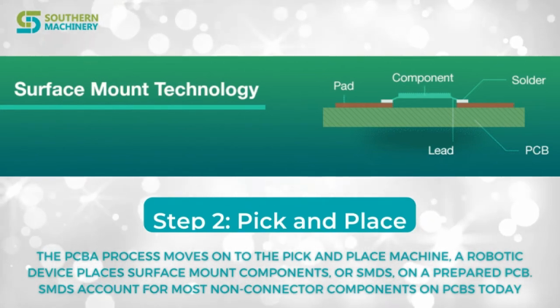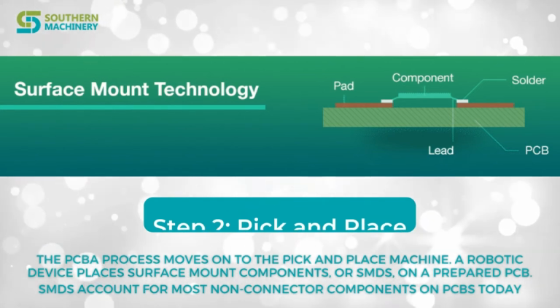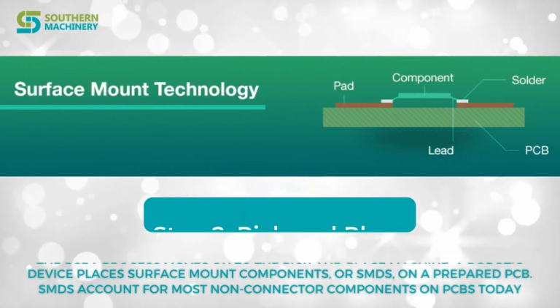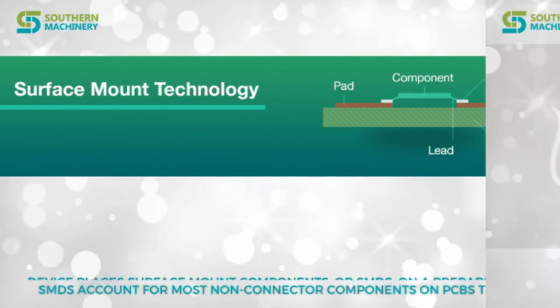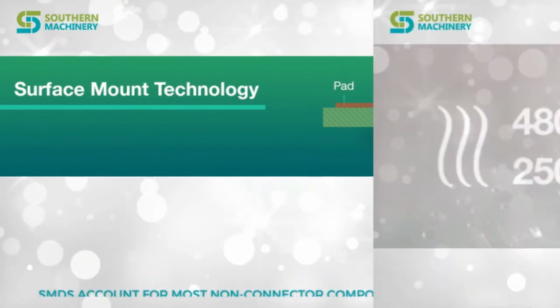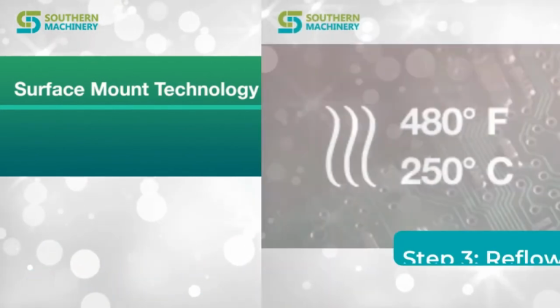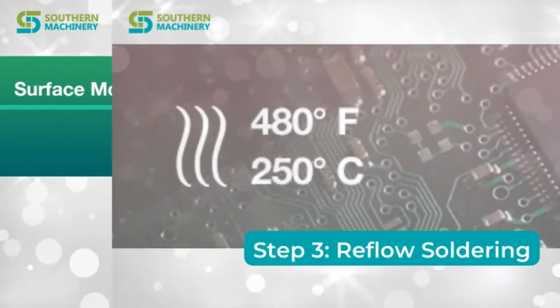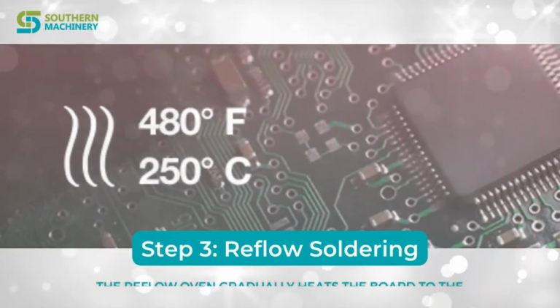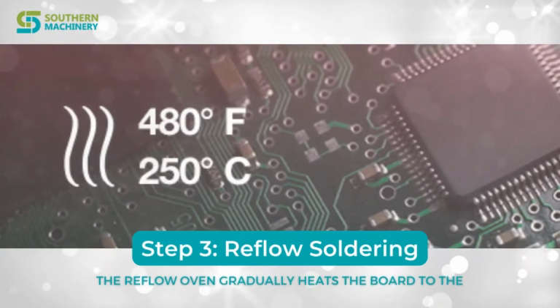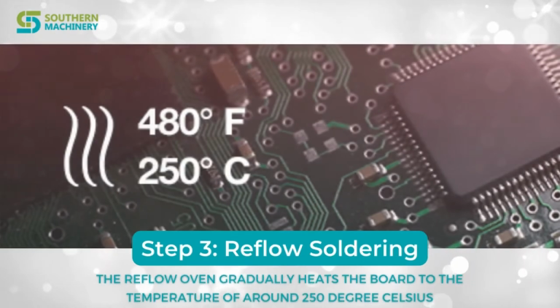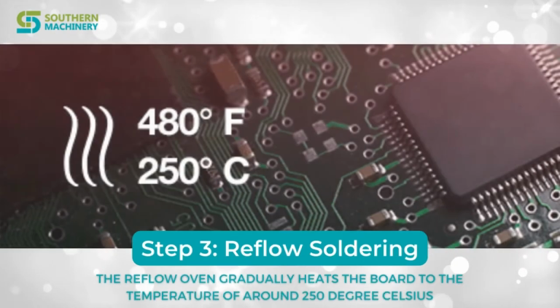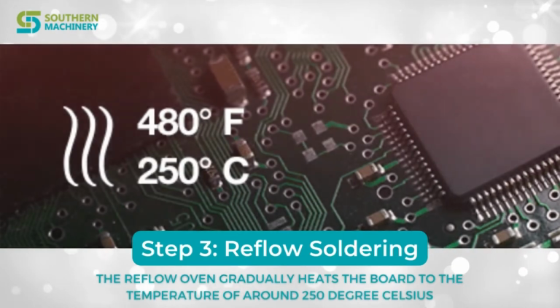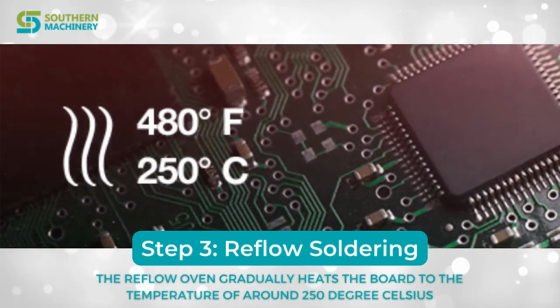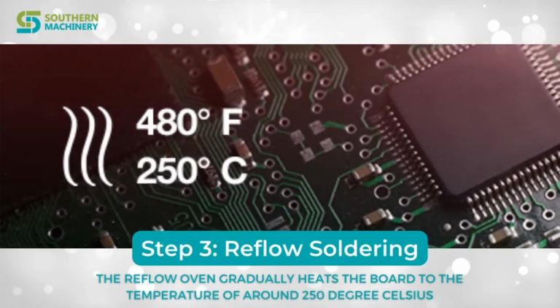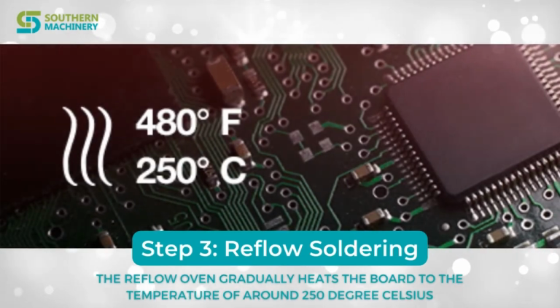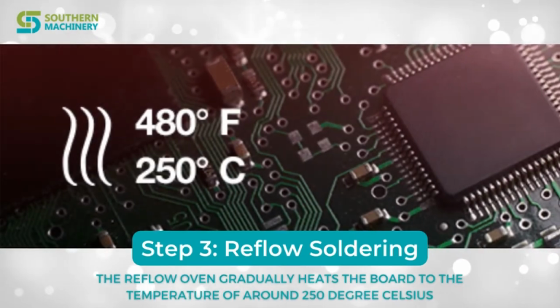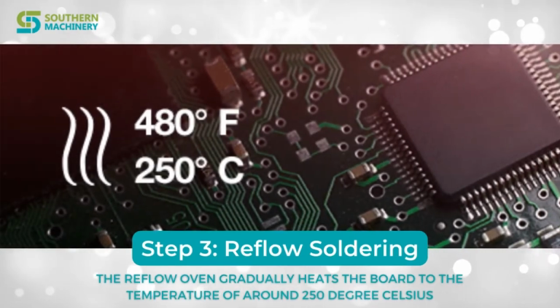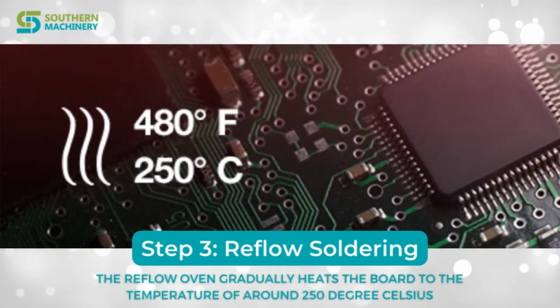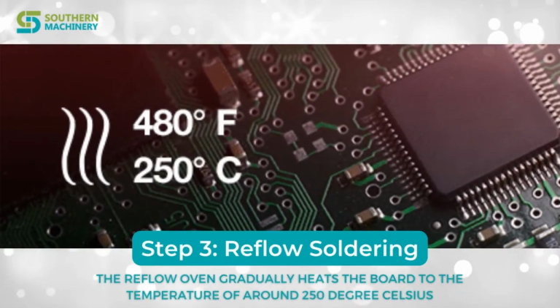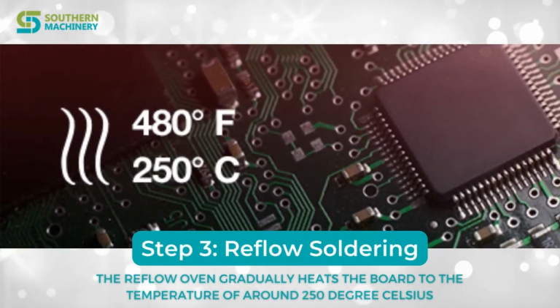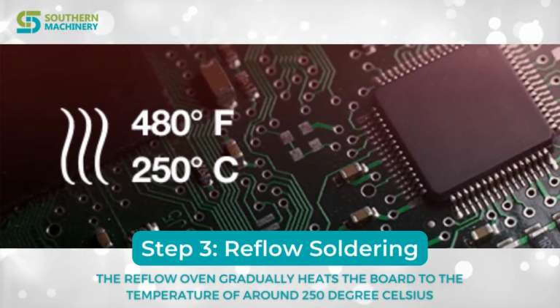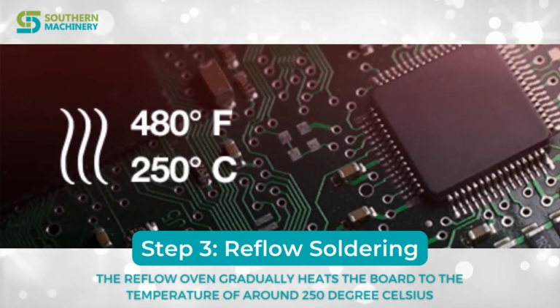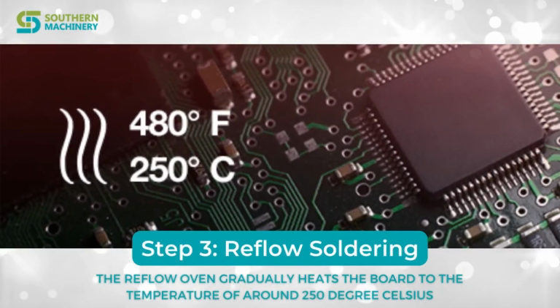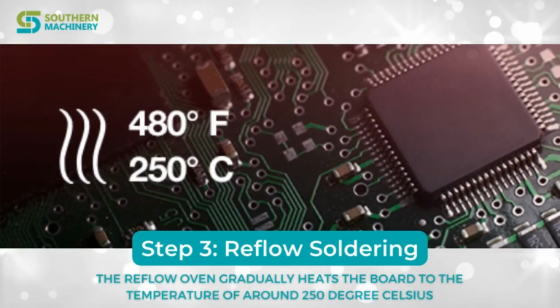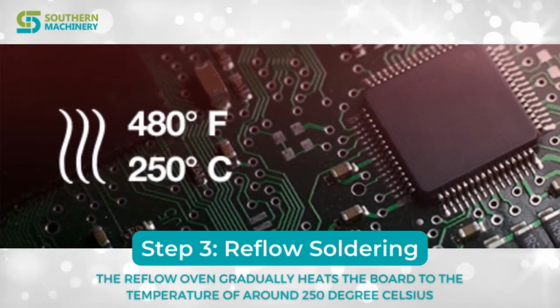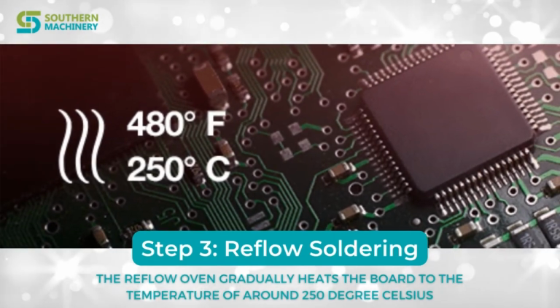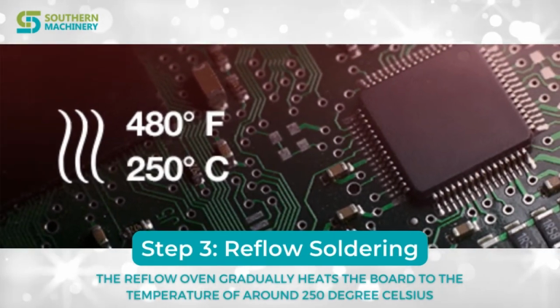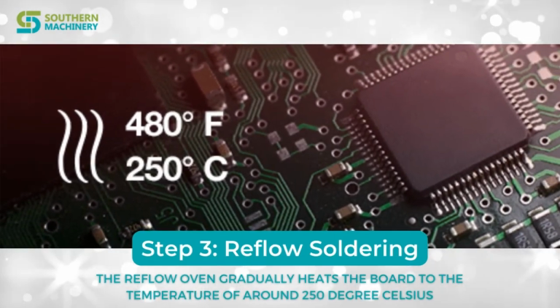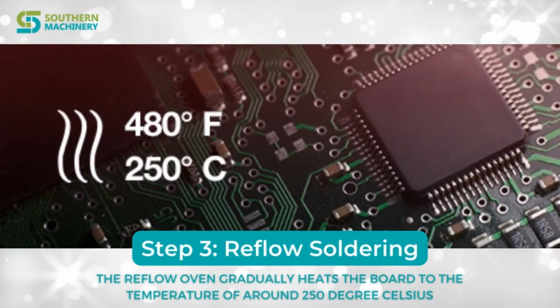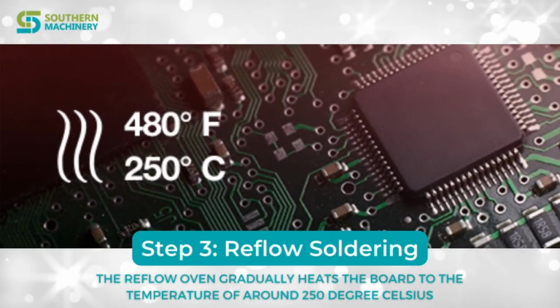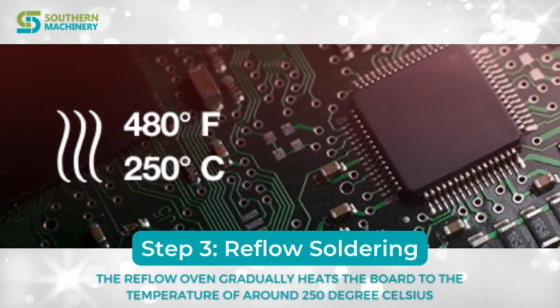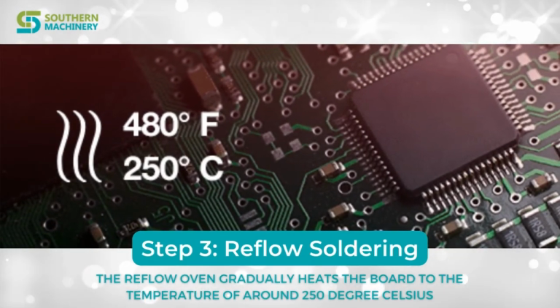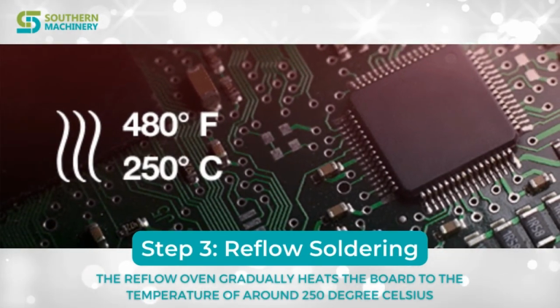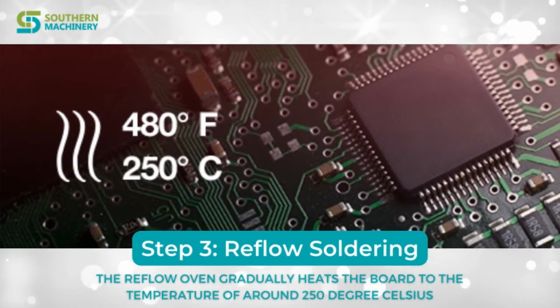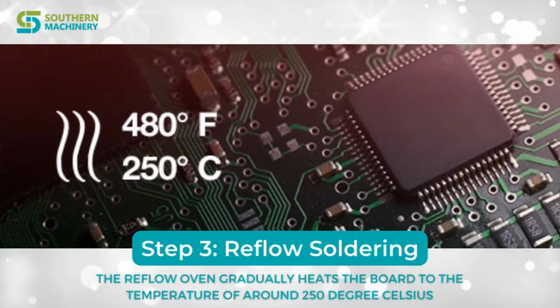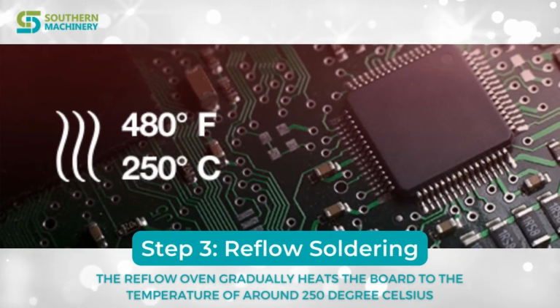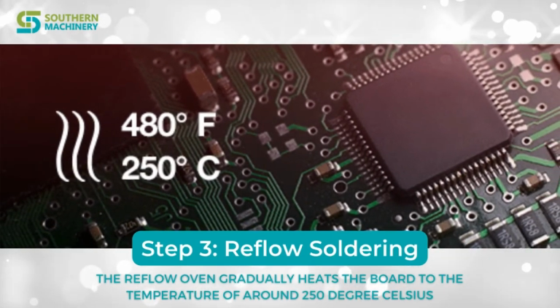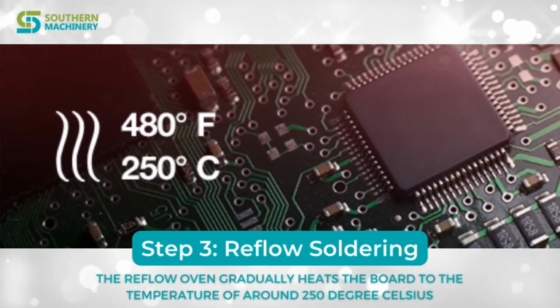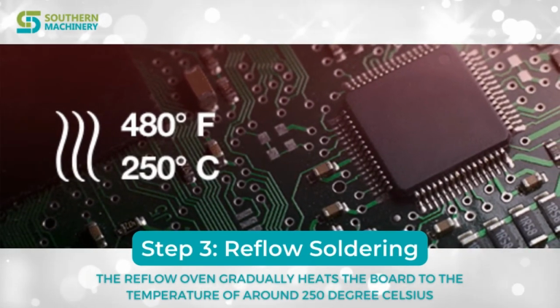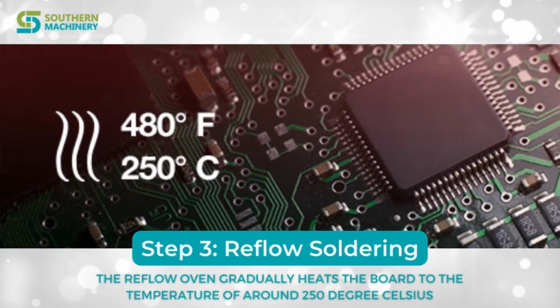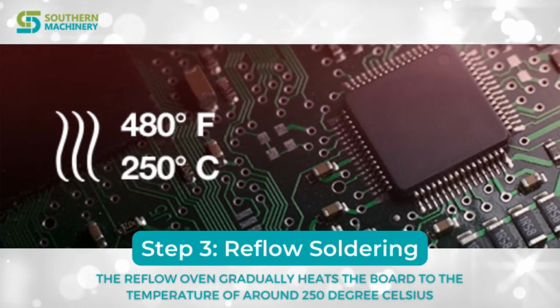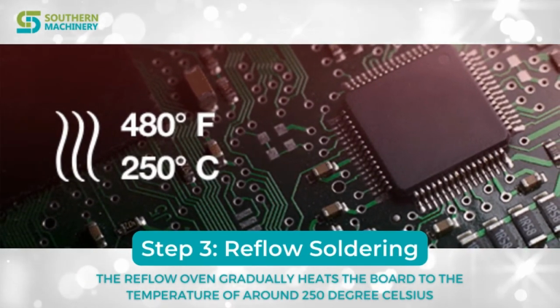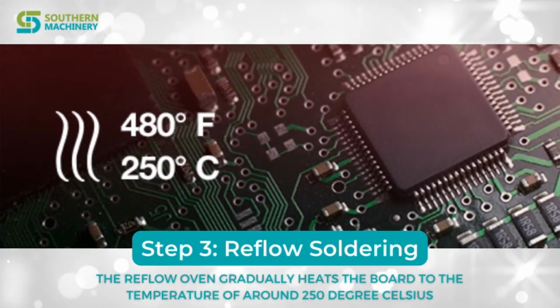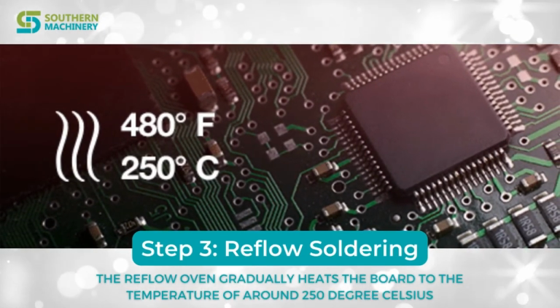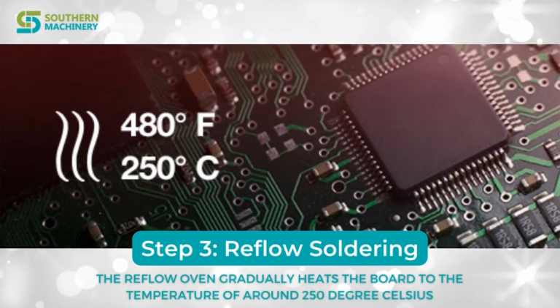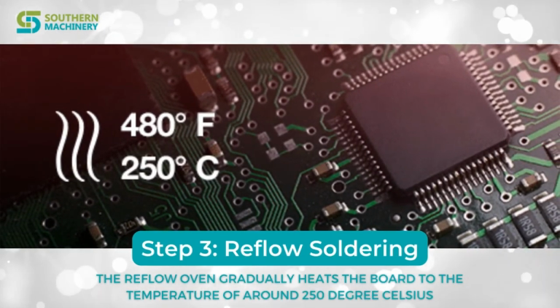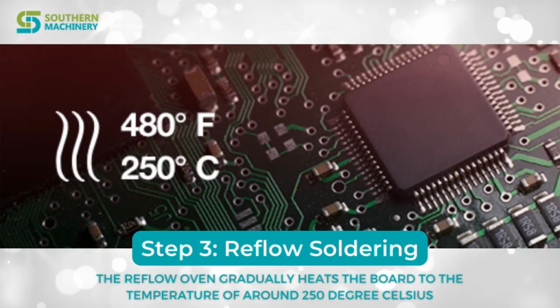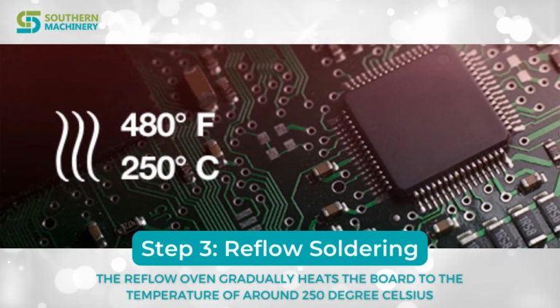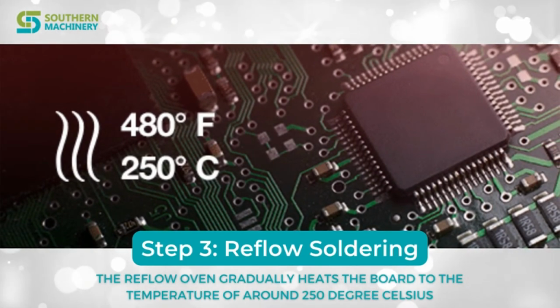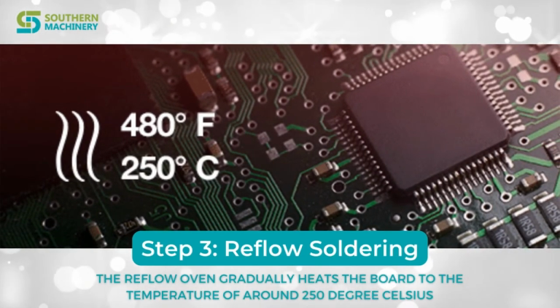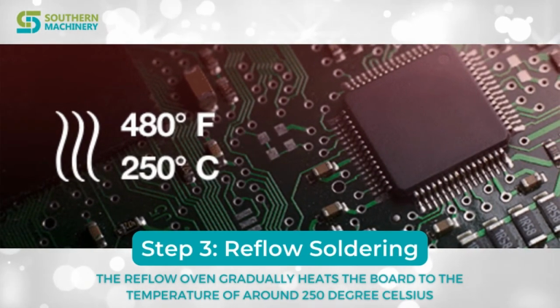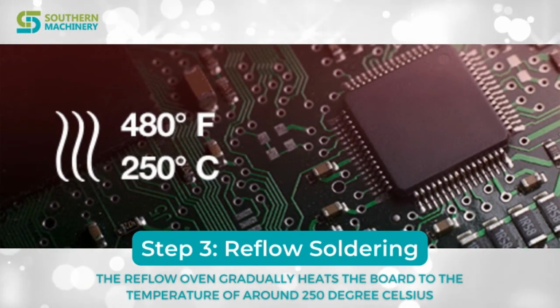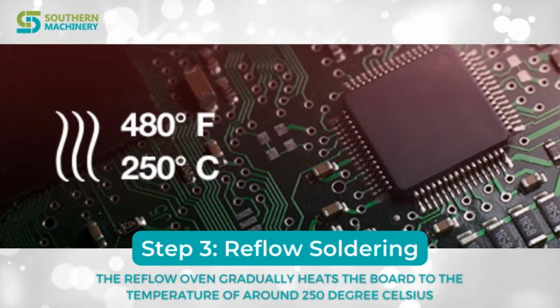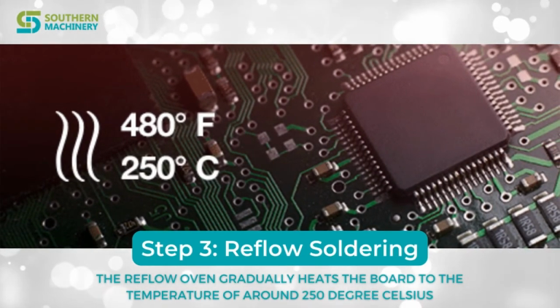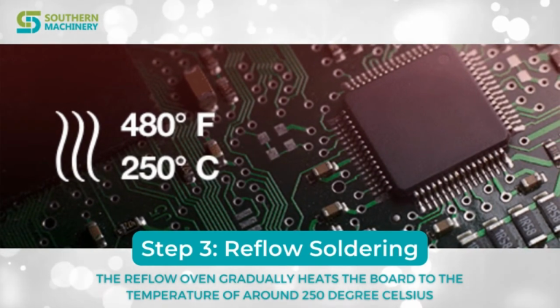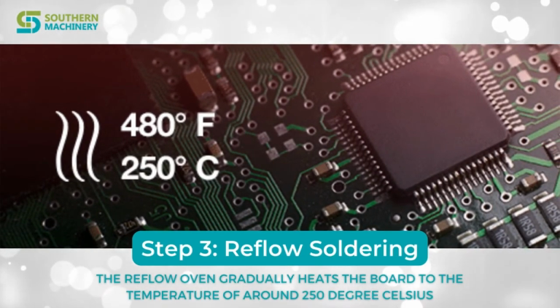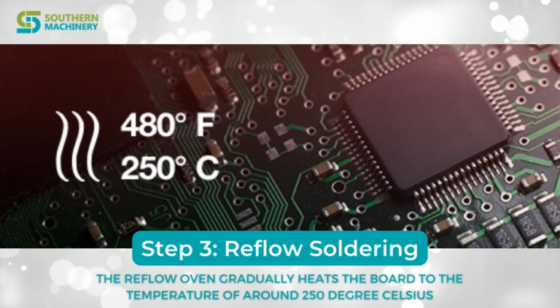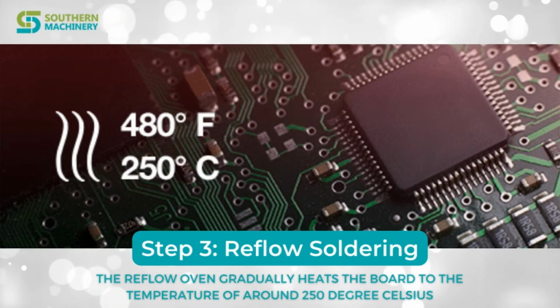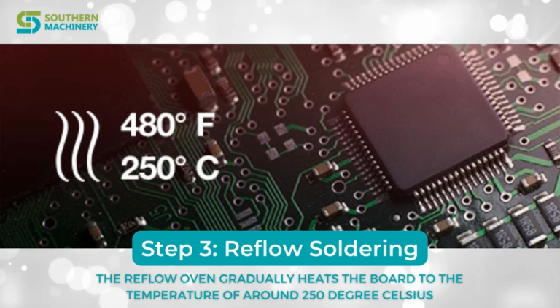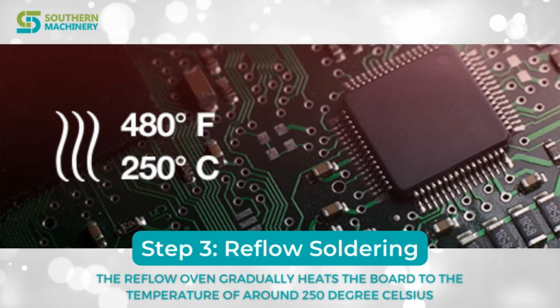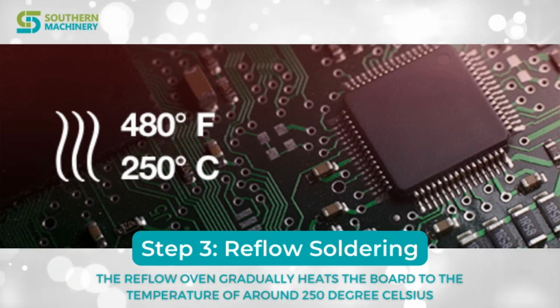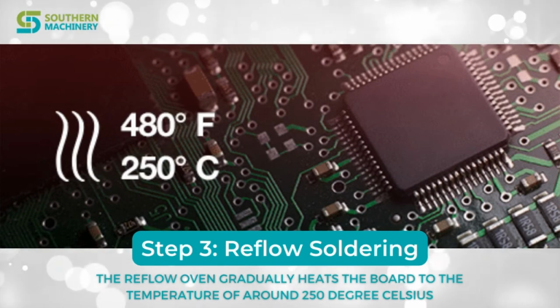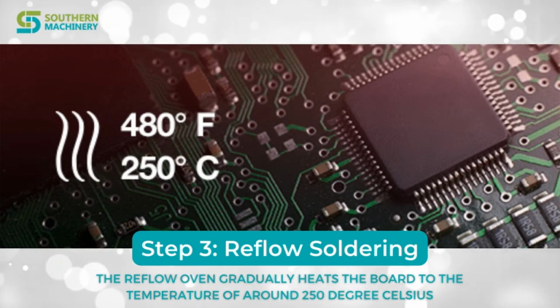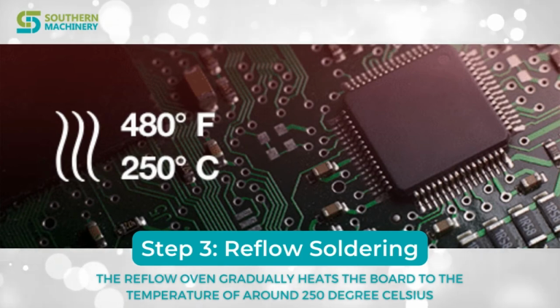Step 3: Reflow Soldering. The reflow oven gradually heats the board to a temperature of around 250 degrees Celsius.